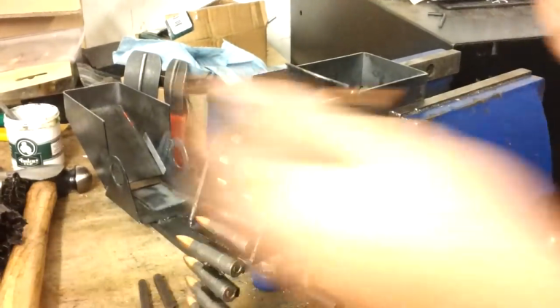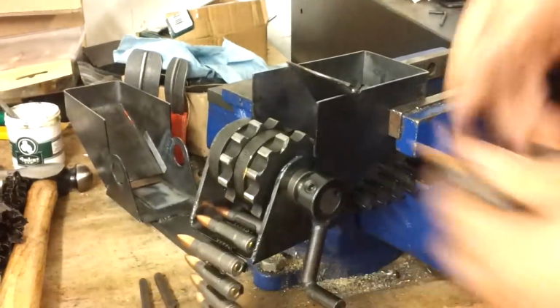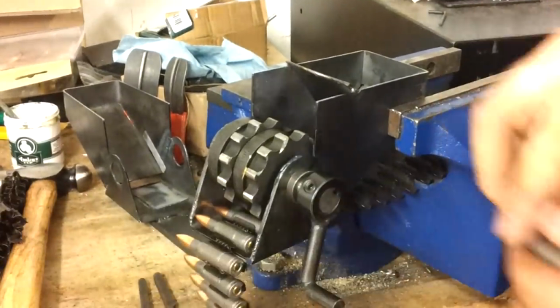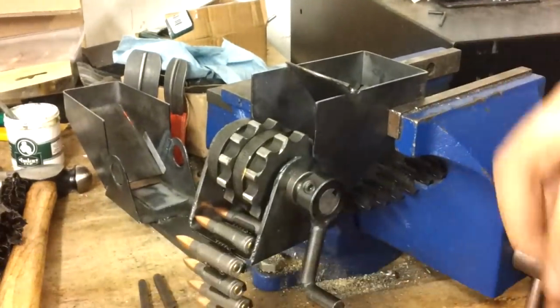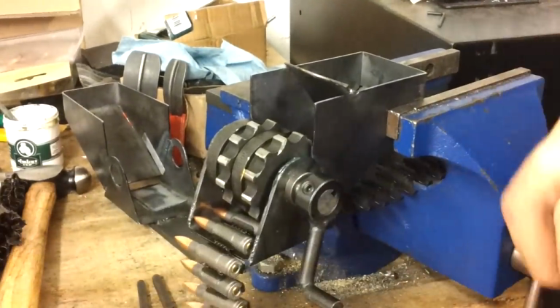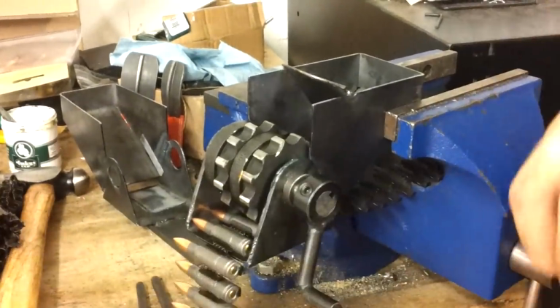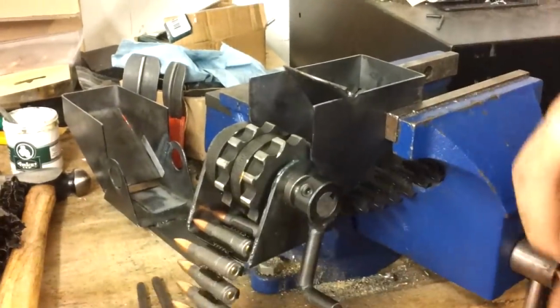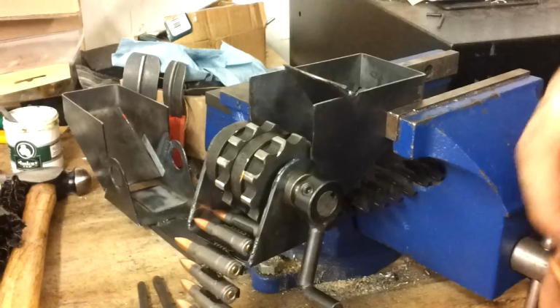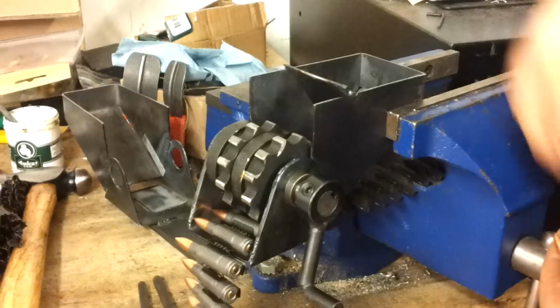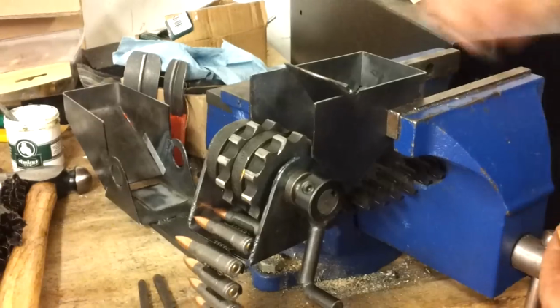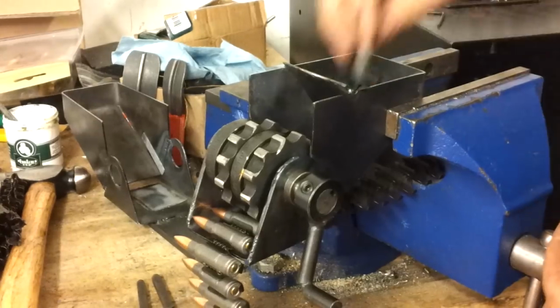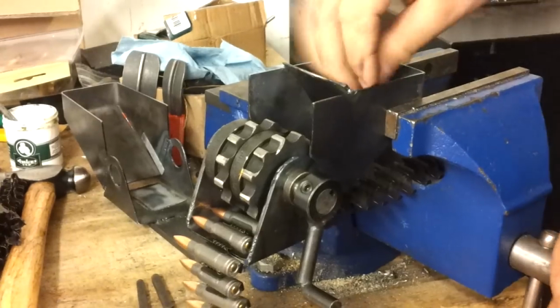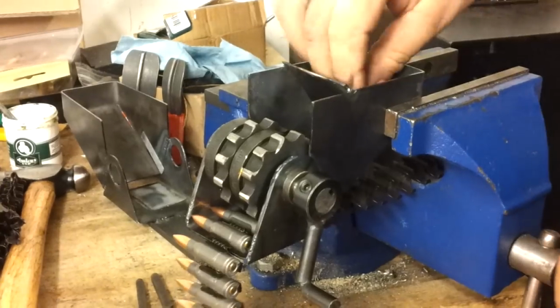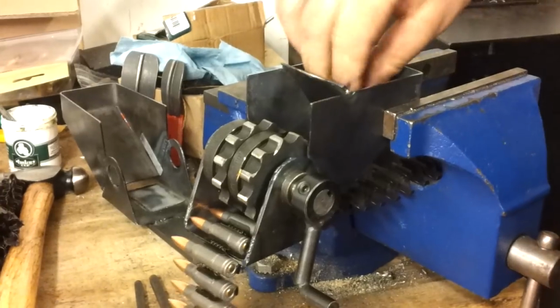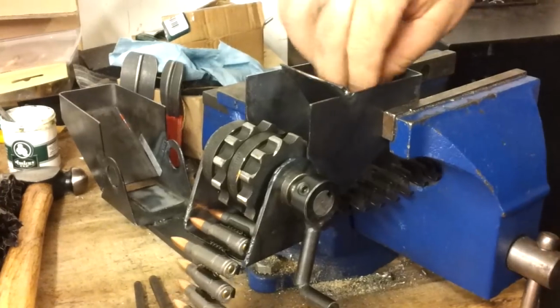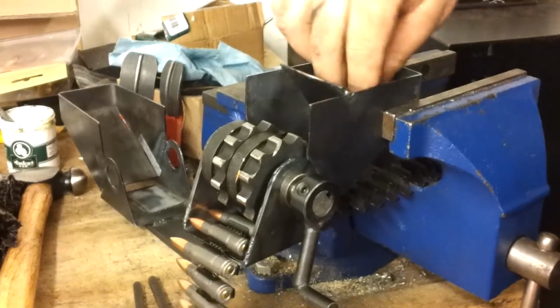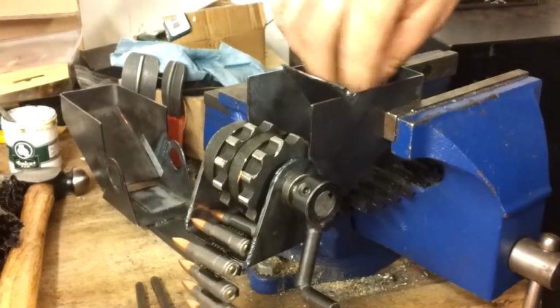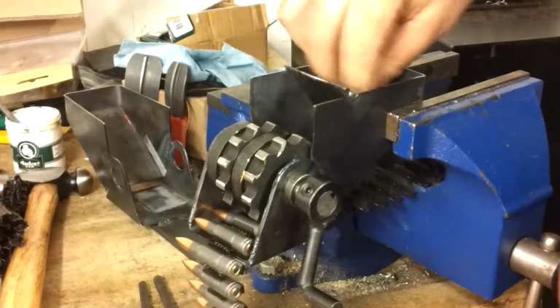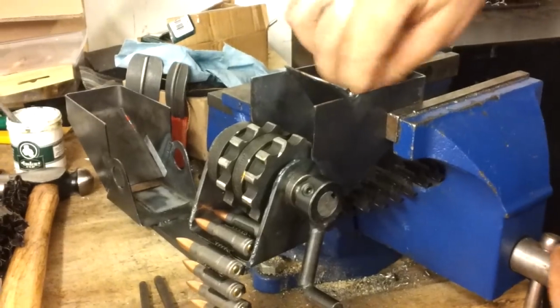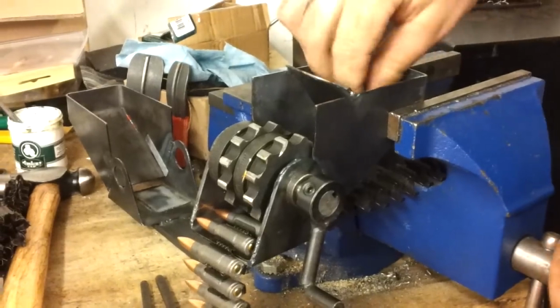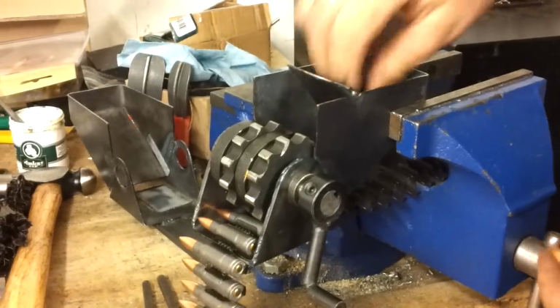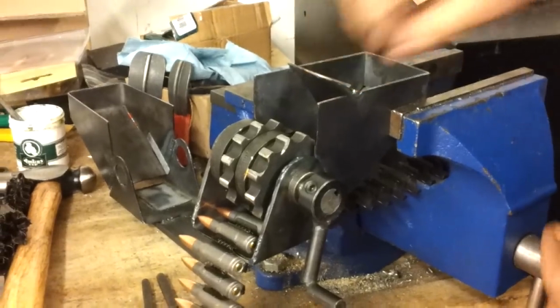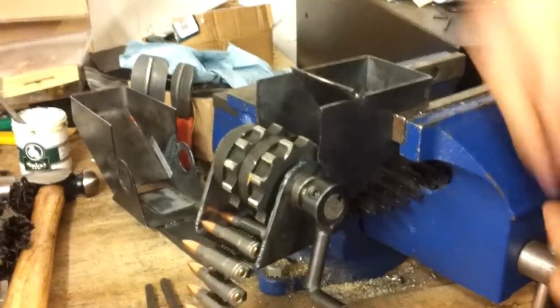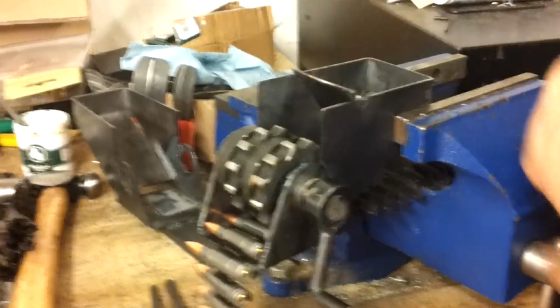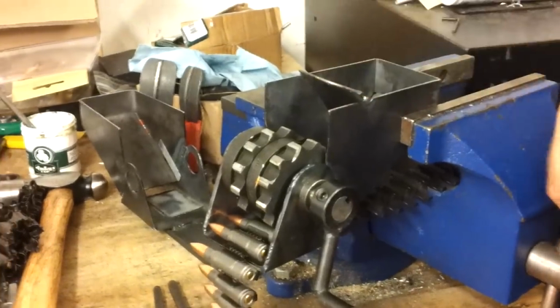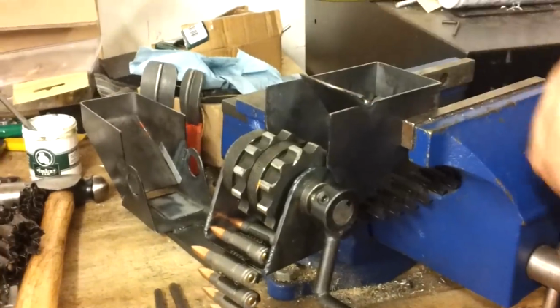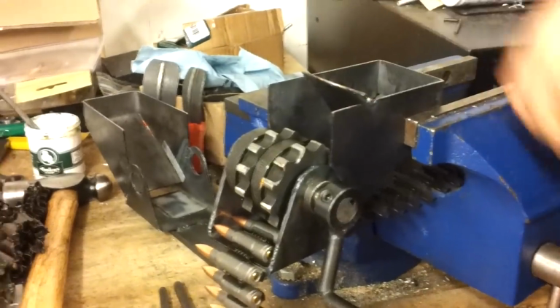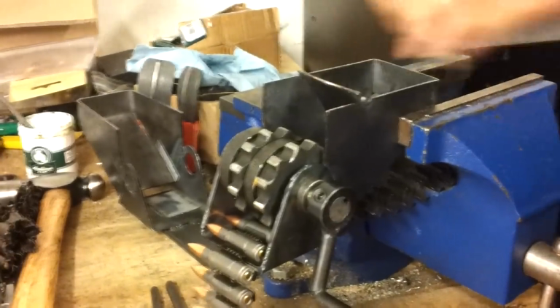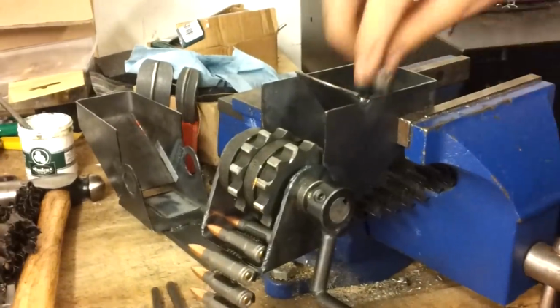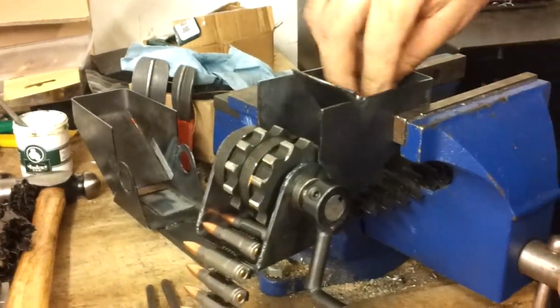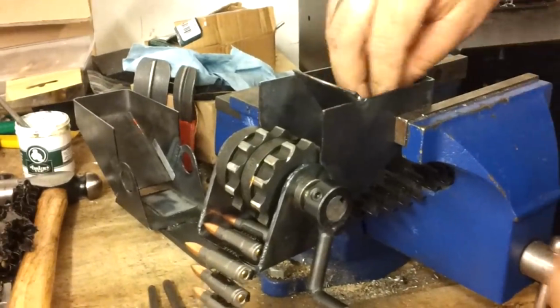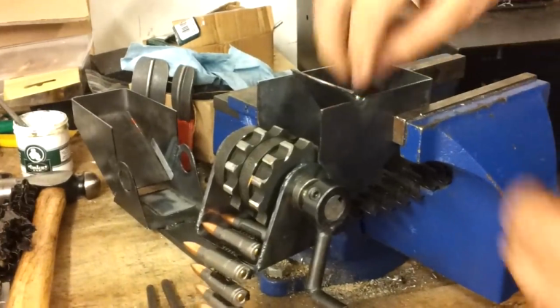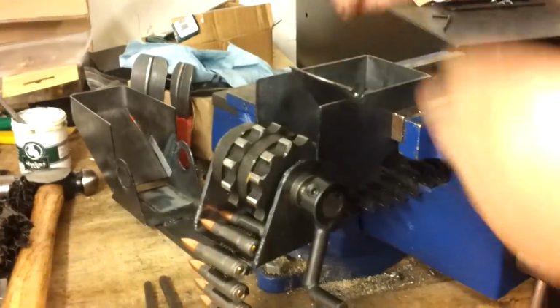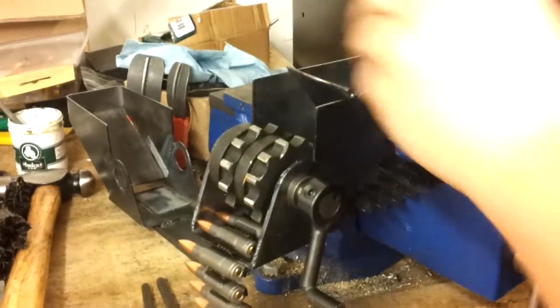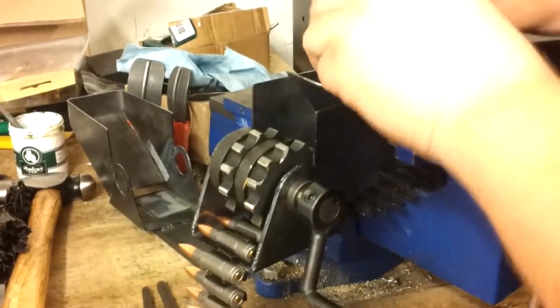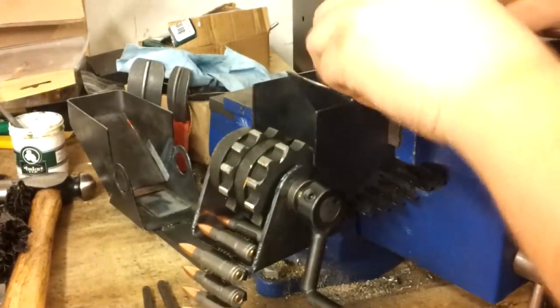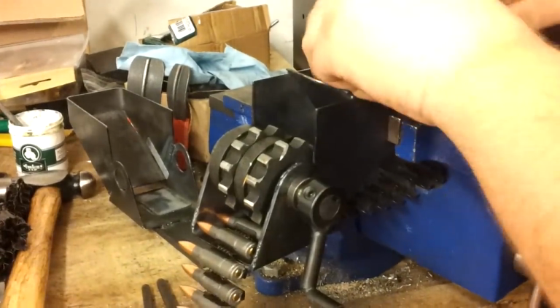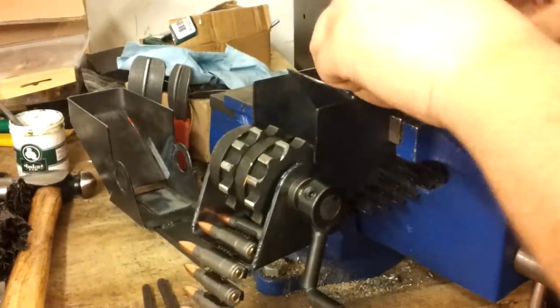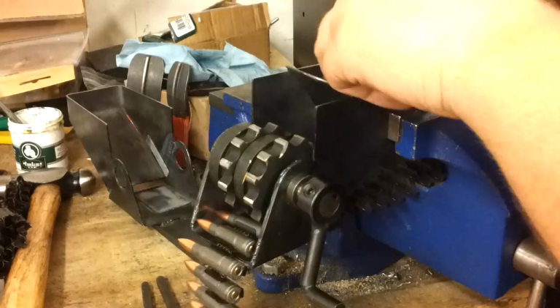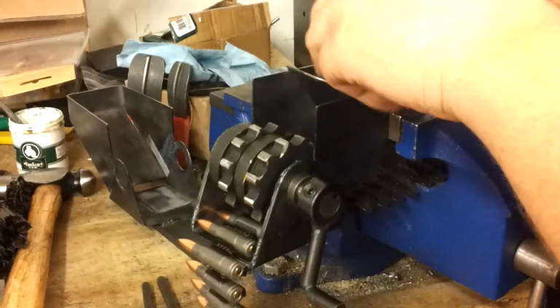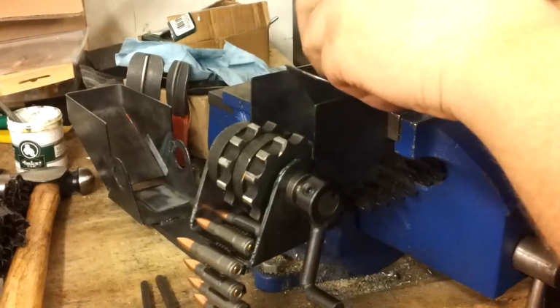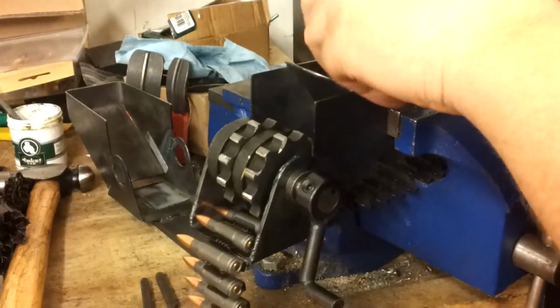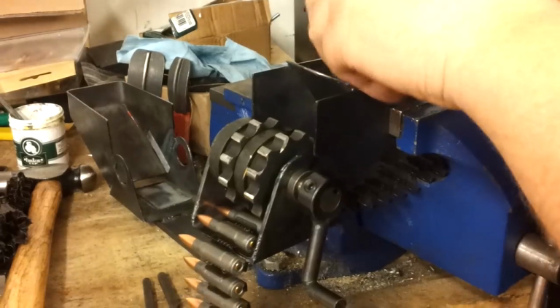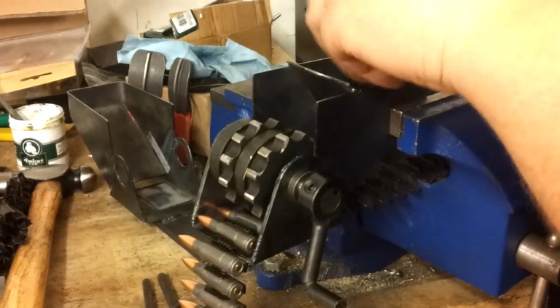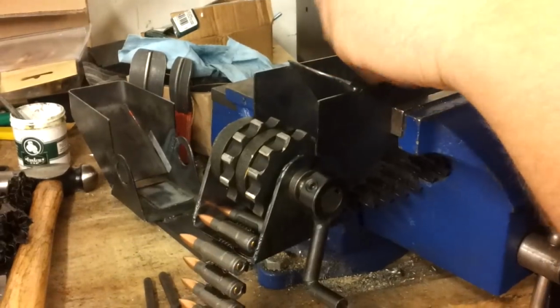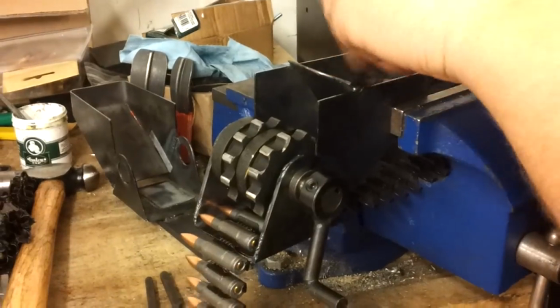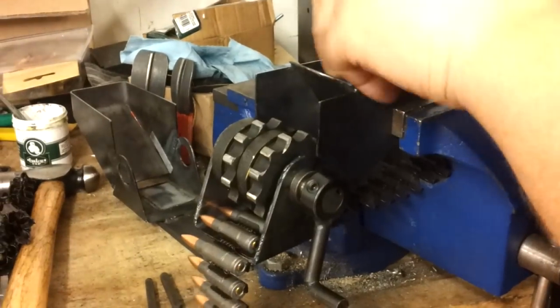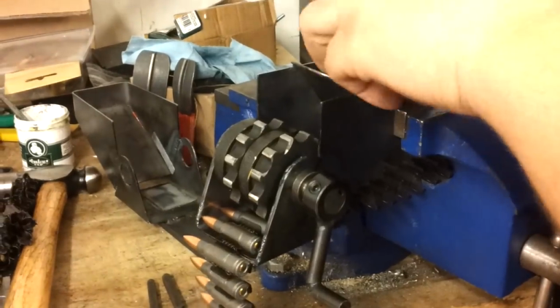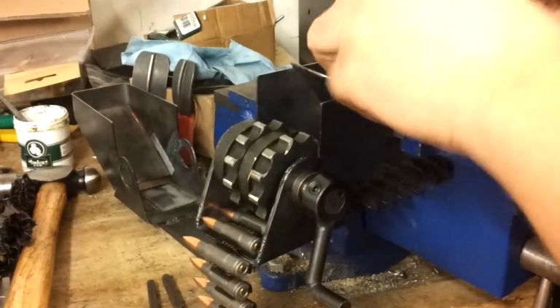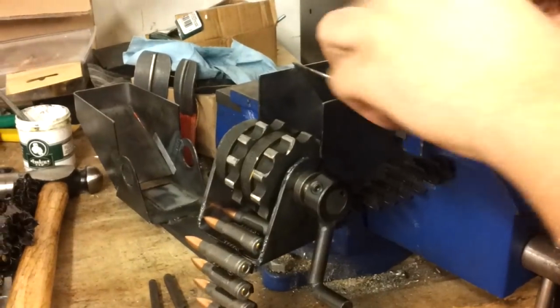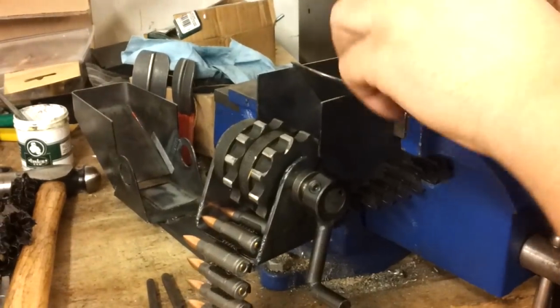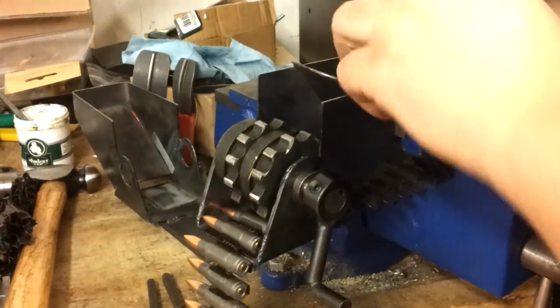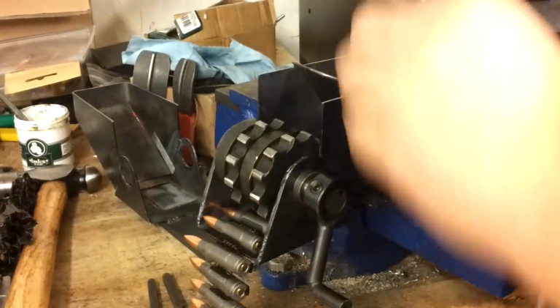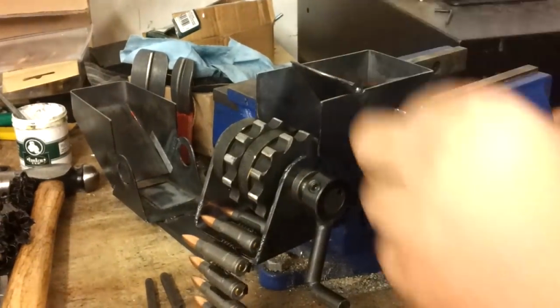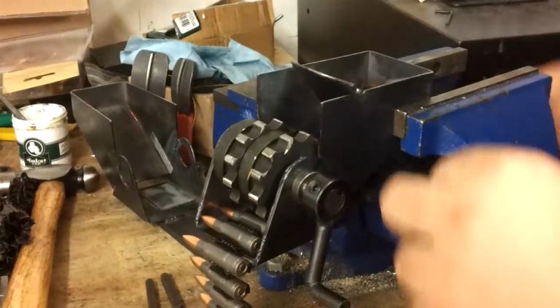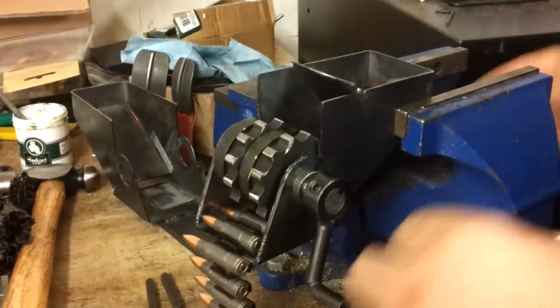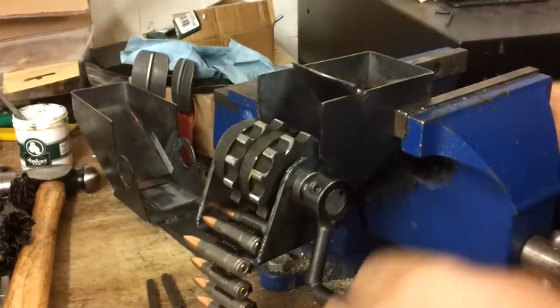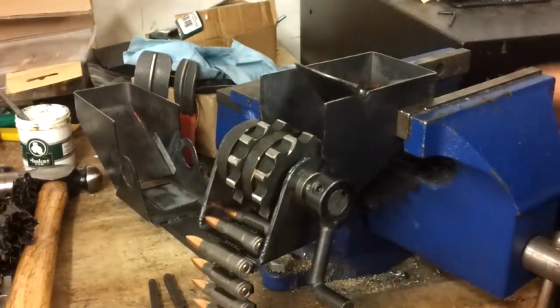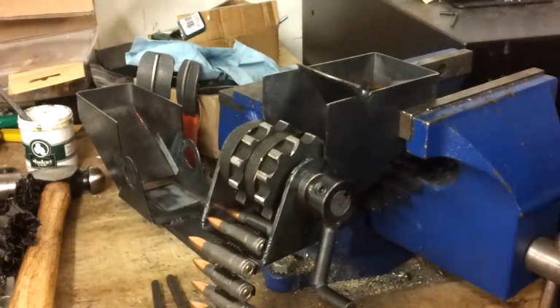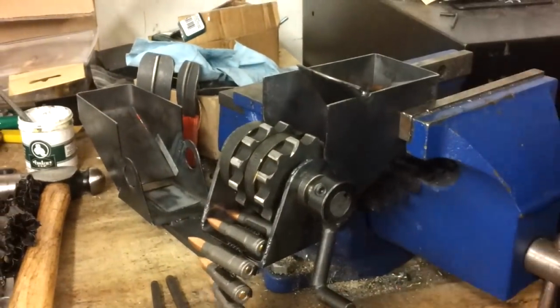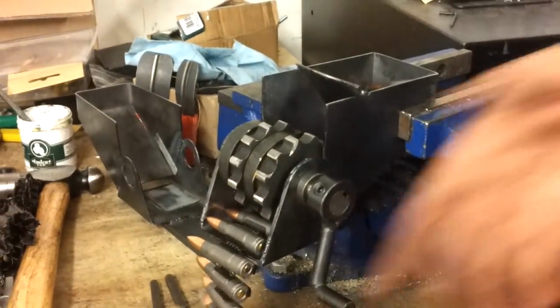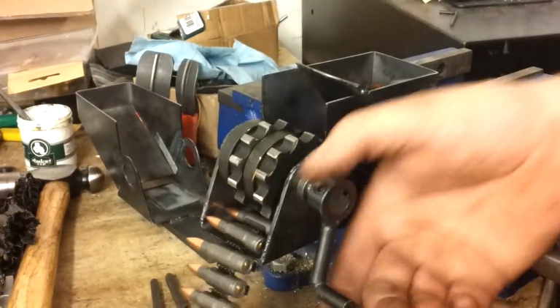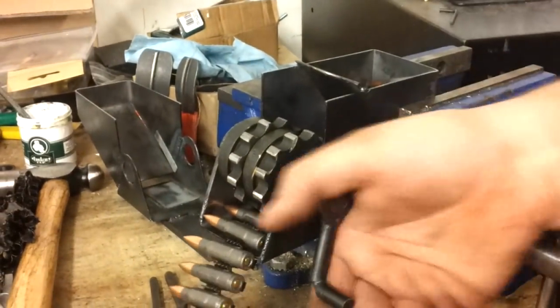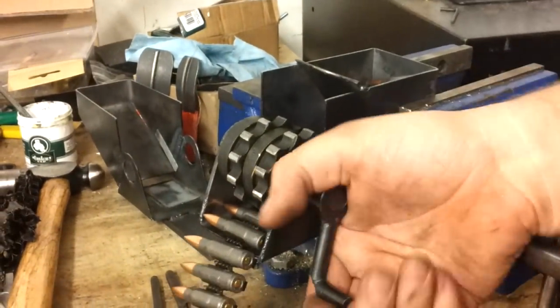This belt has been cleaned — there's no cozzling in it. The belts with cozzling actually load a lot easier; they're just greasier.